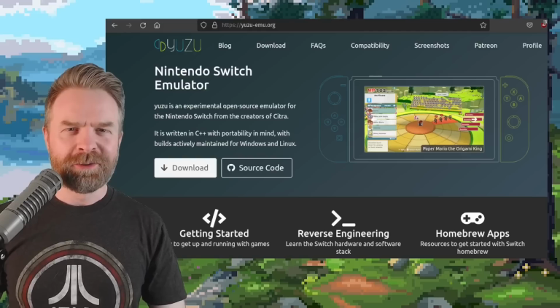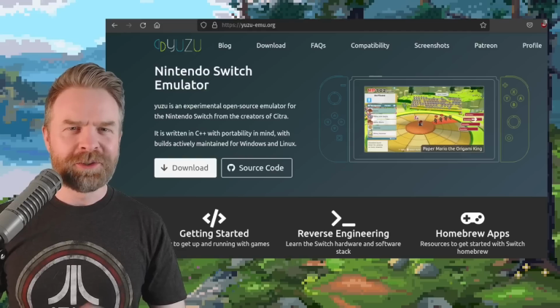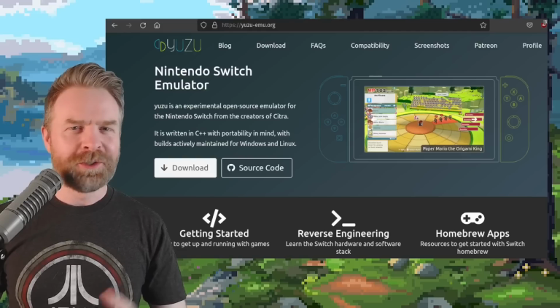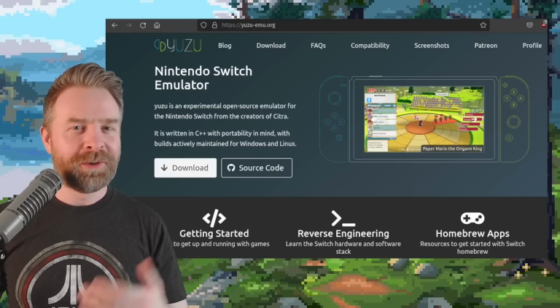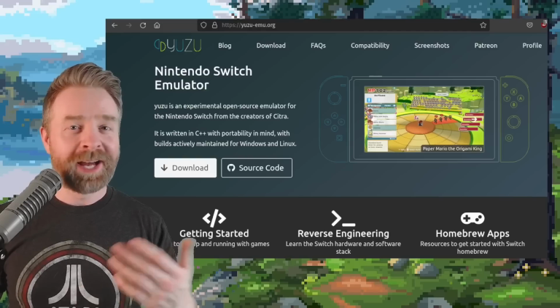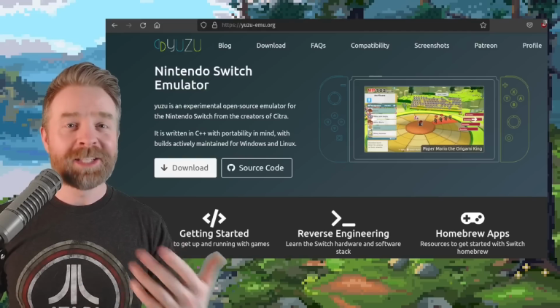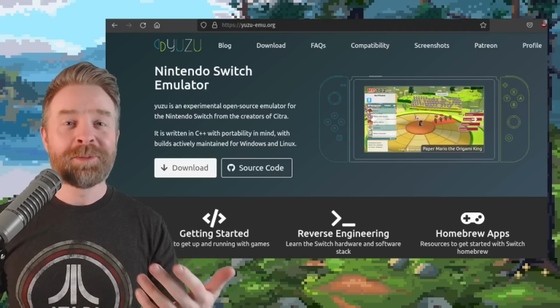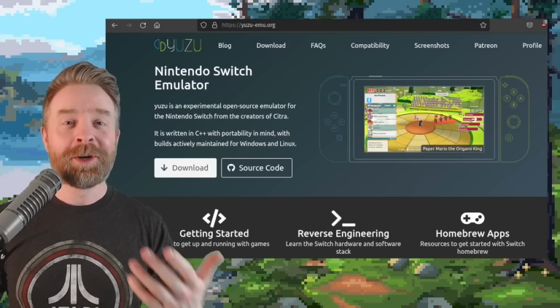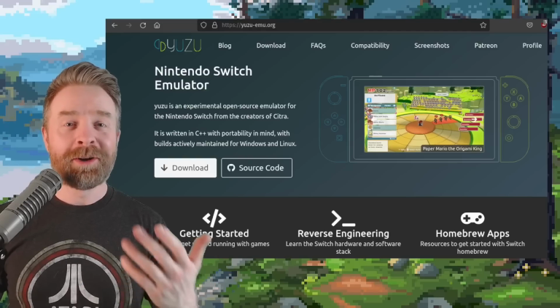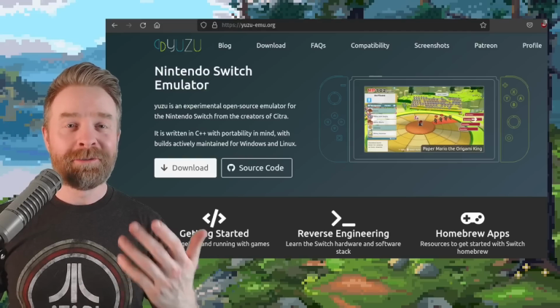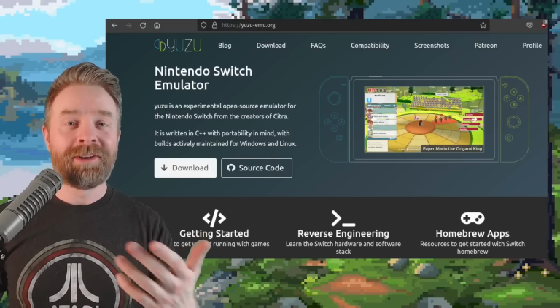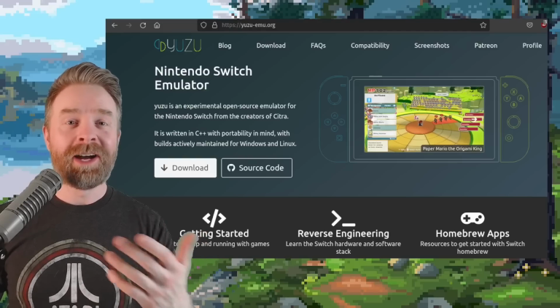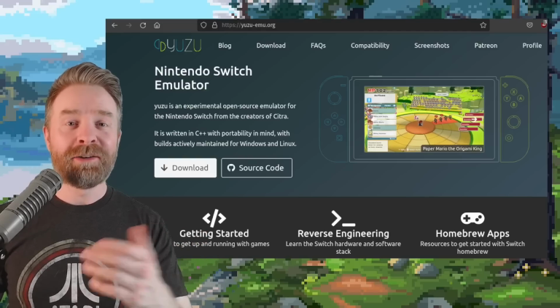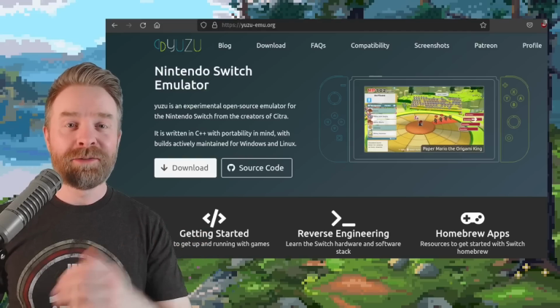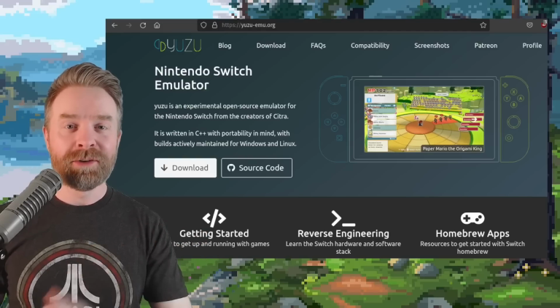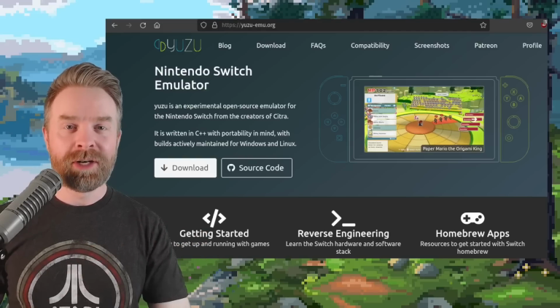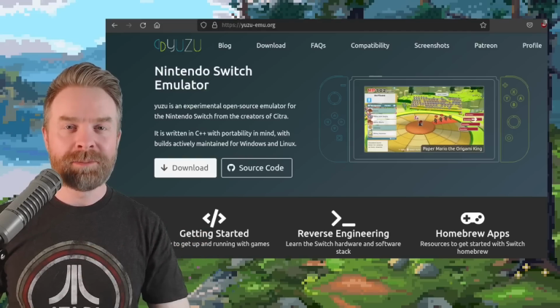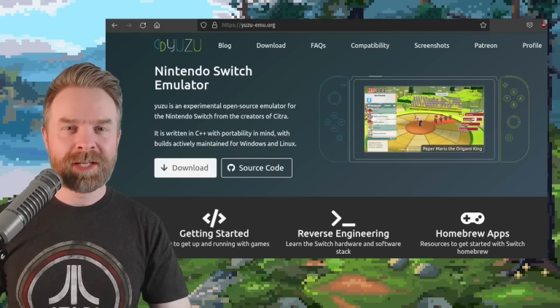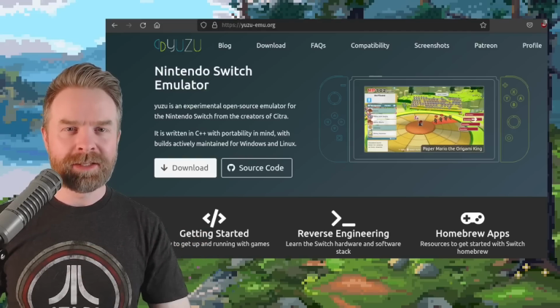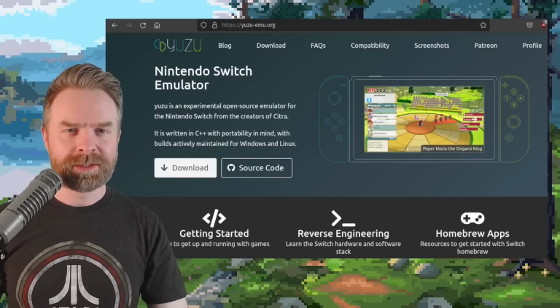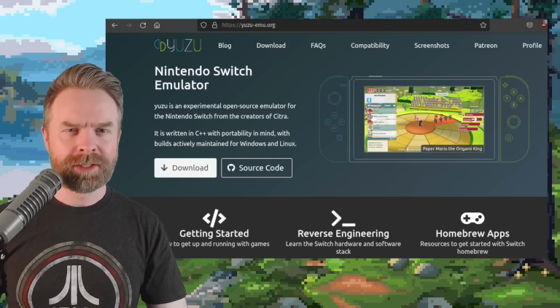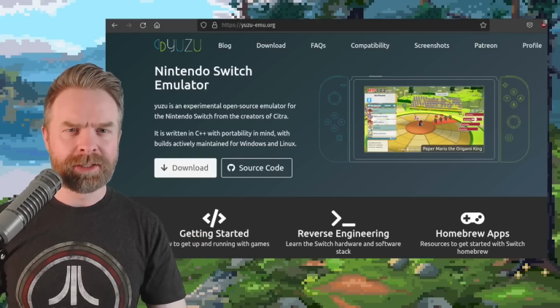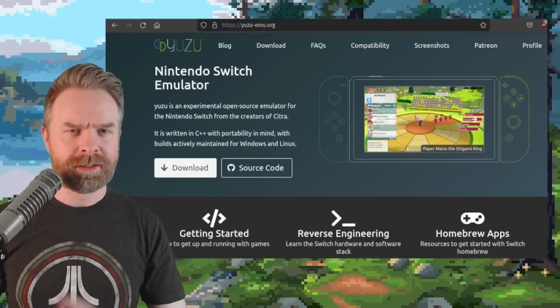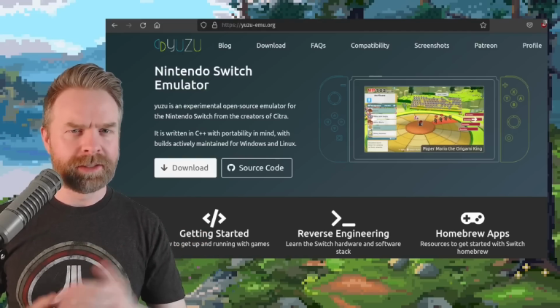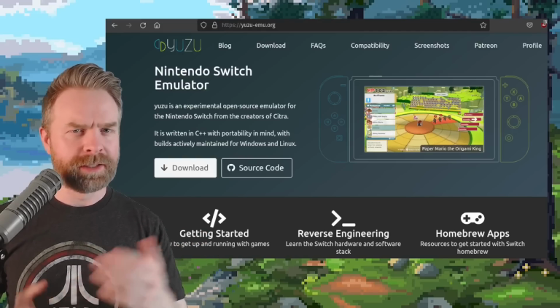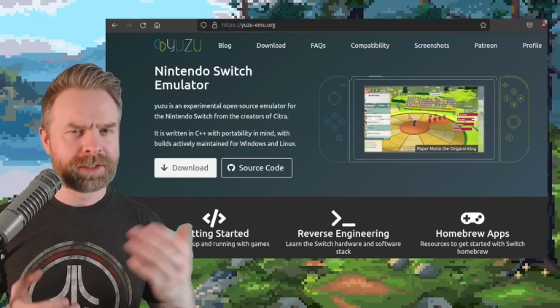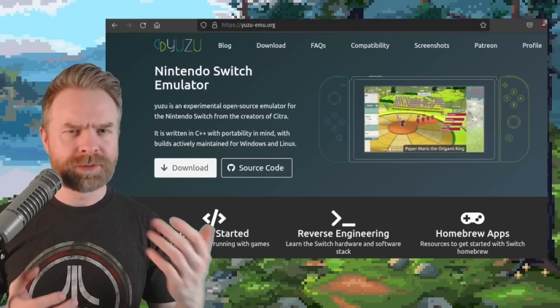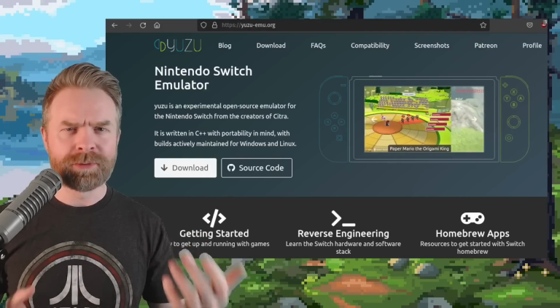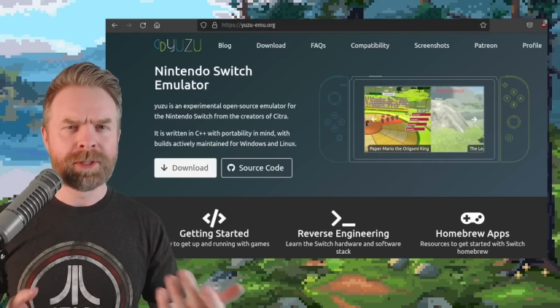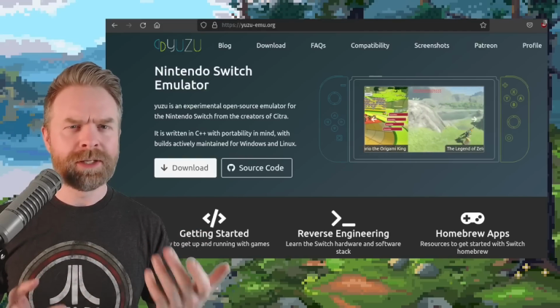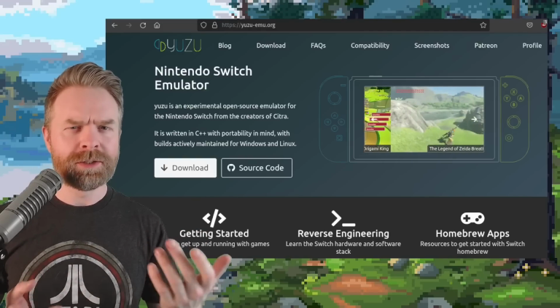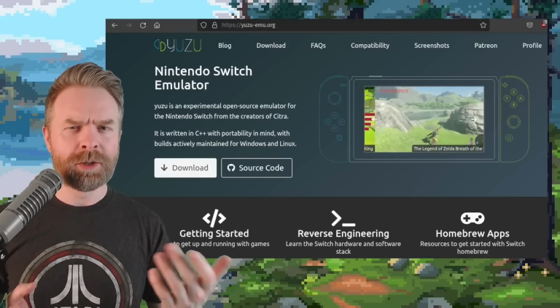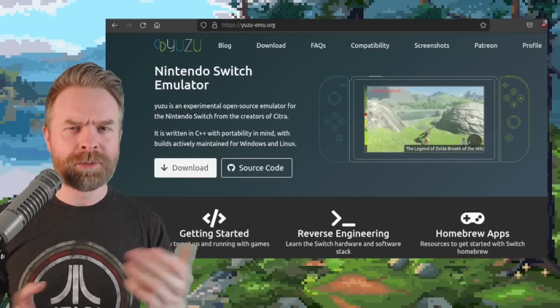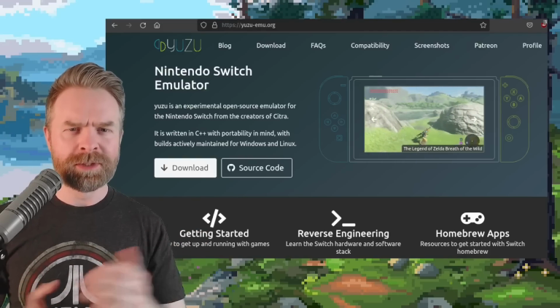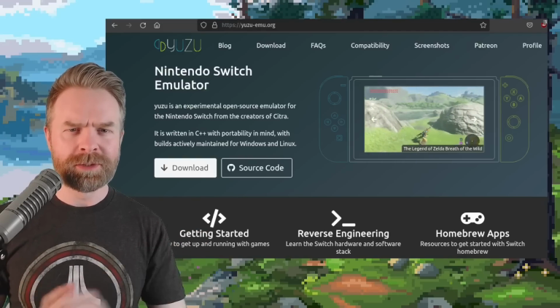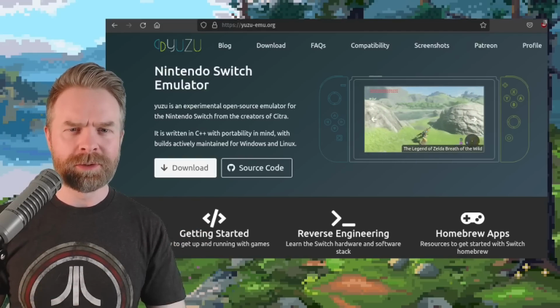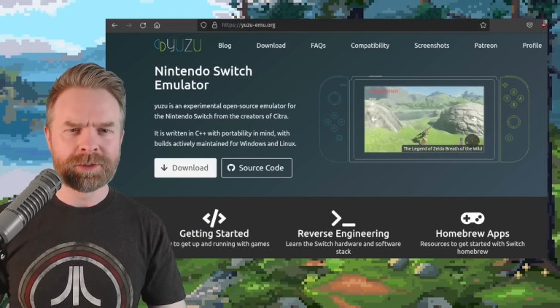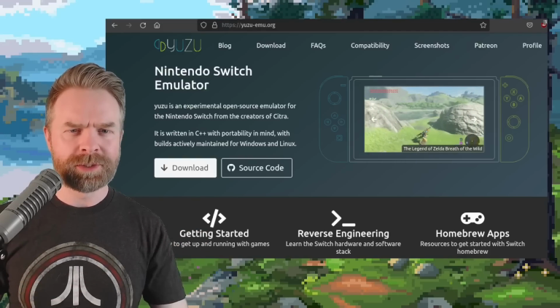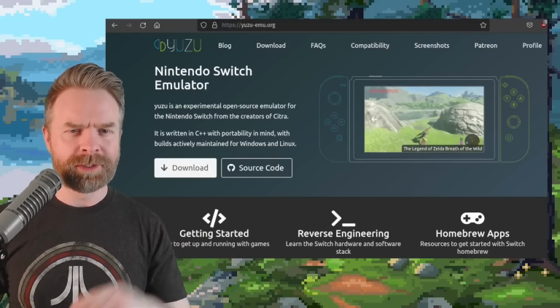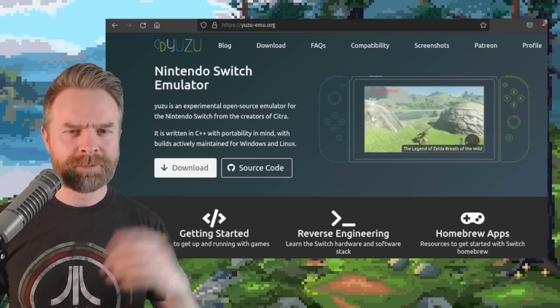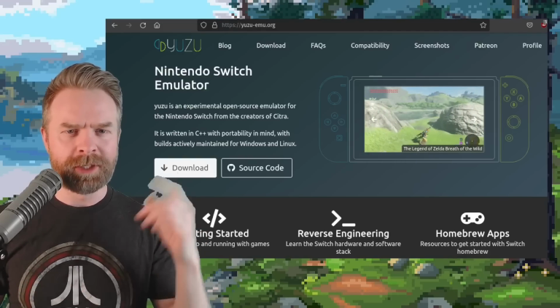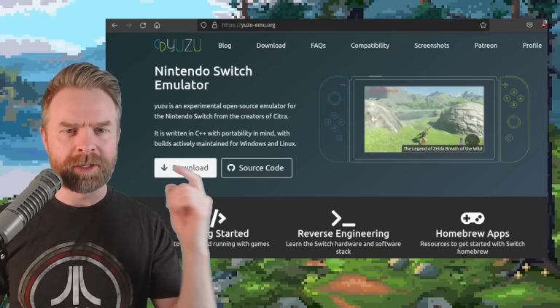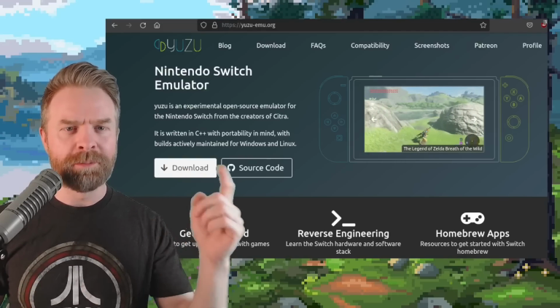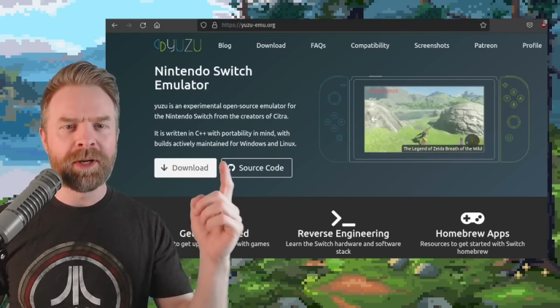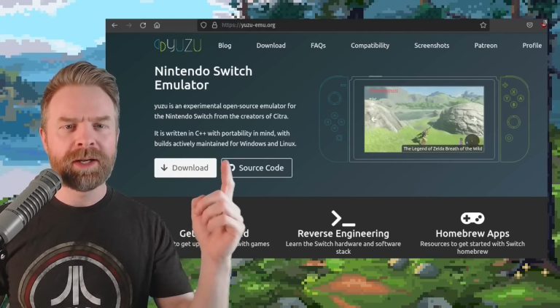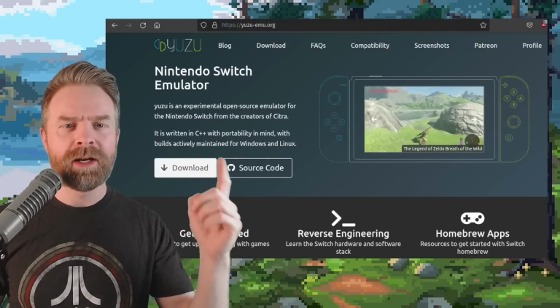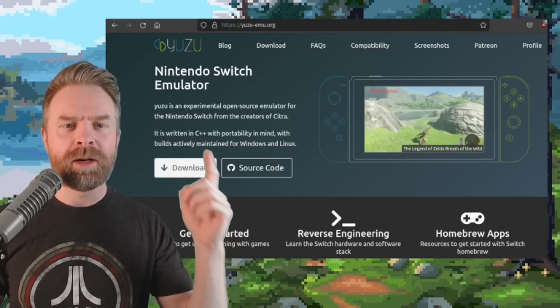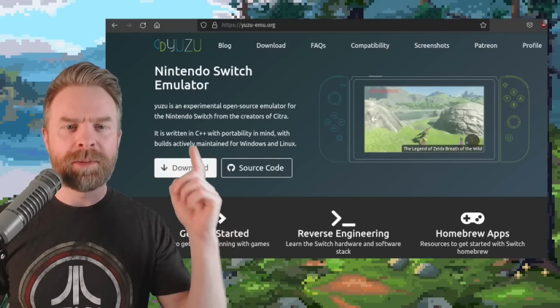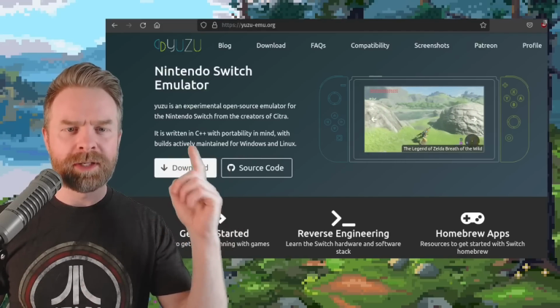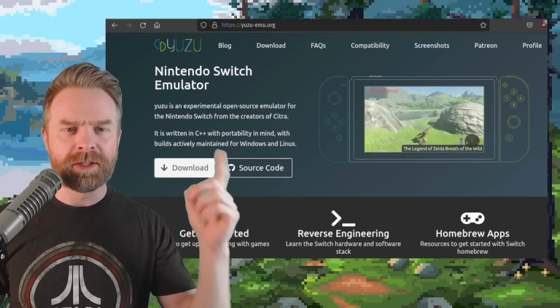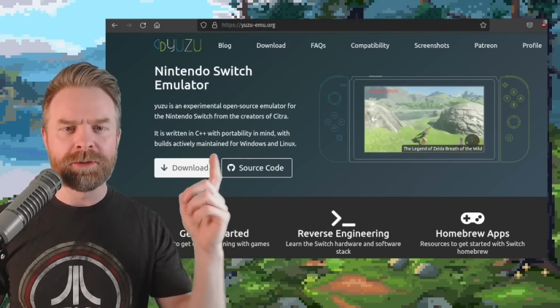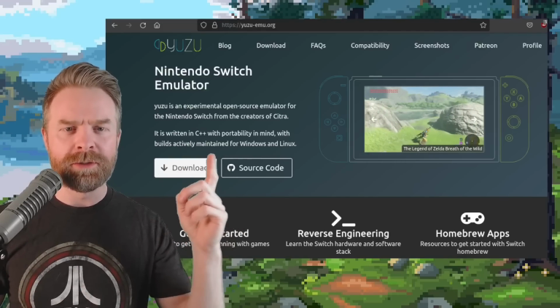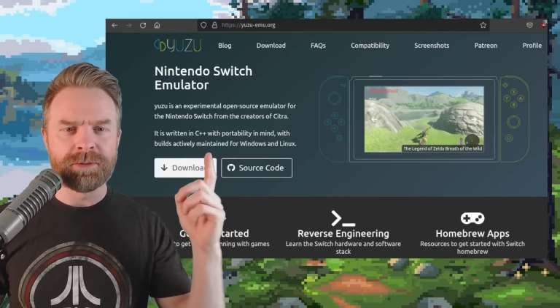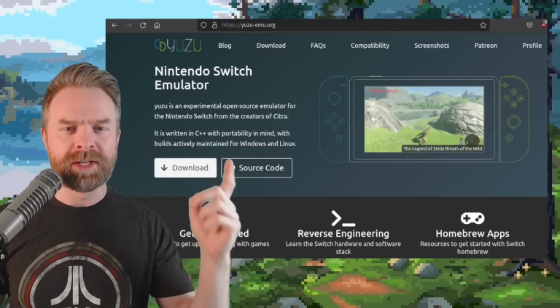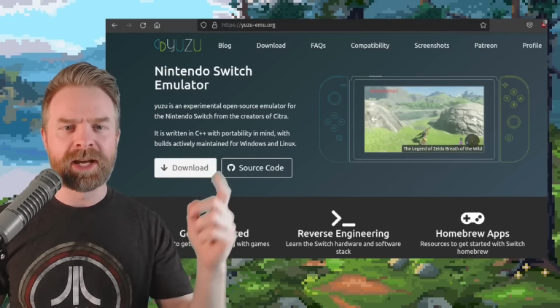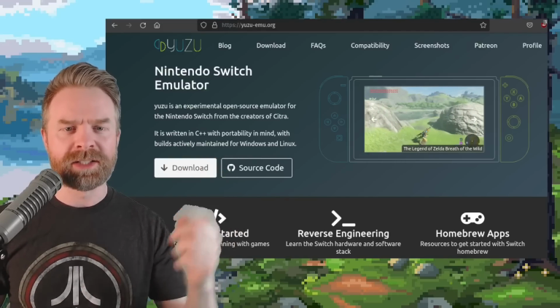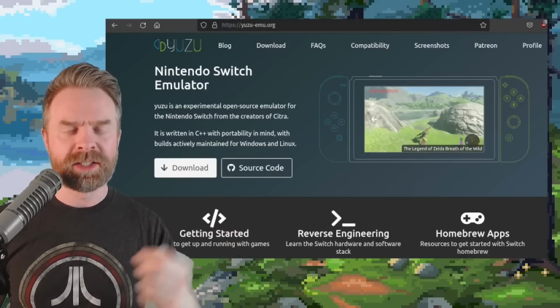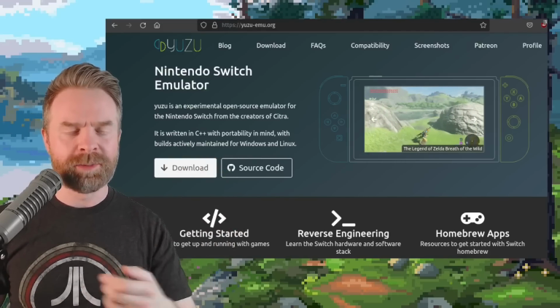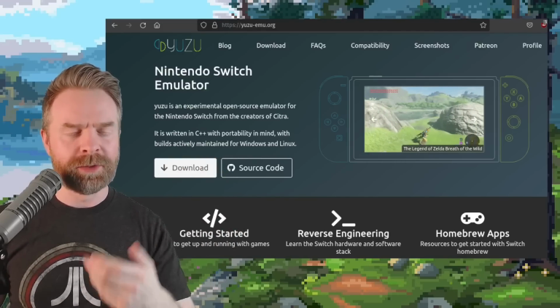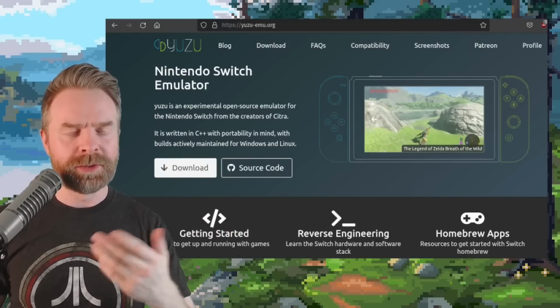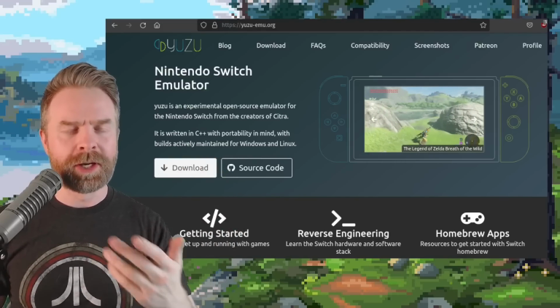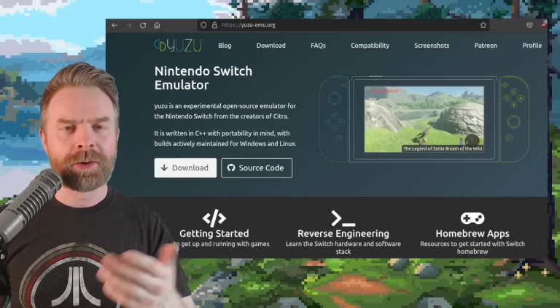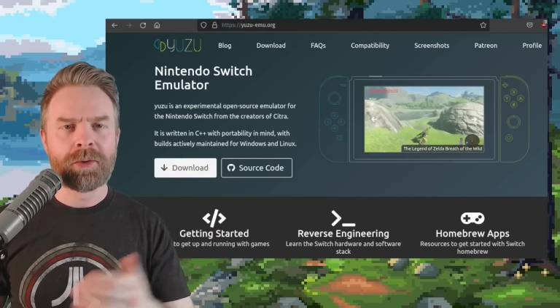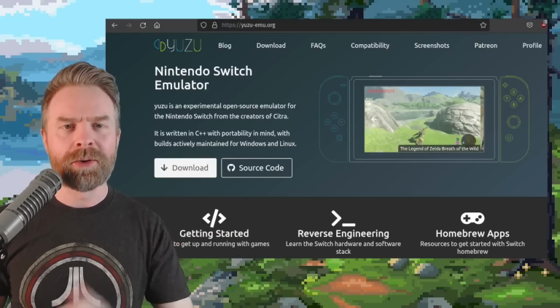Yuzu has been on fire for updates lately. It's free, it's open source, and you can pick it up at yuzu-emu.org.